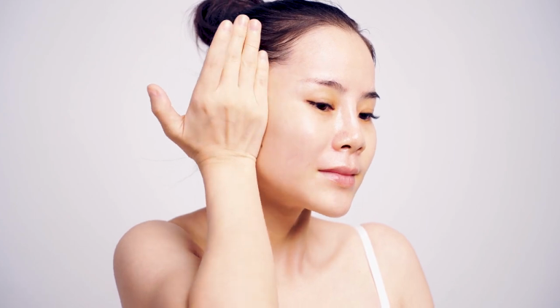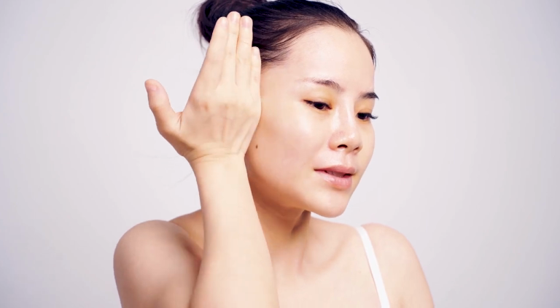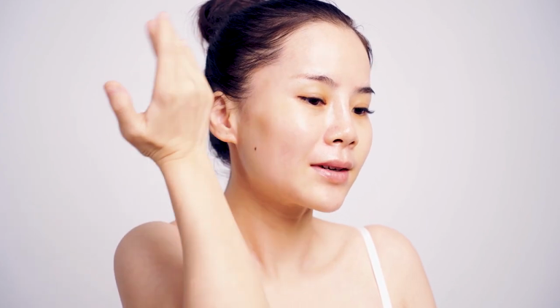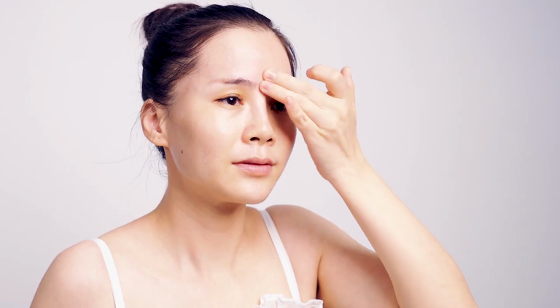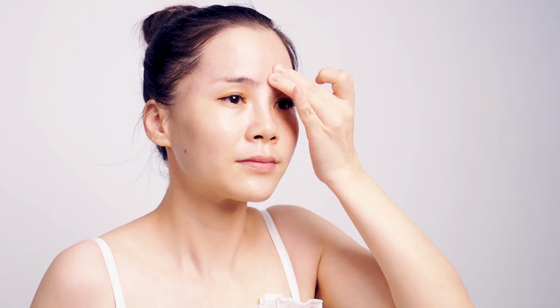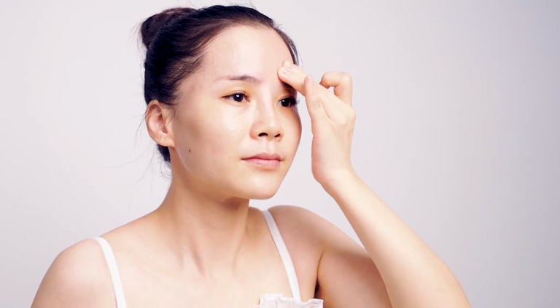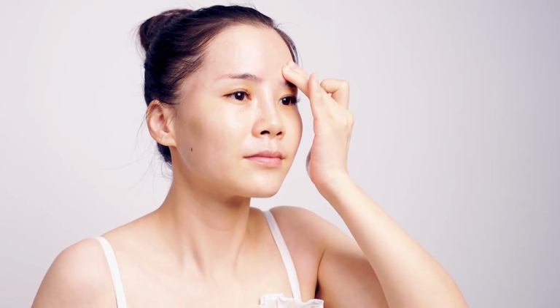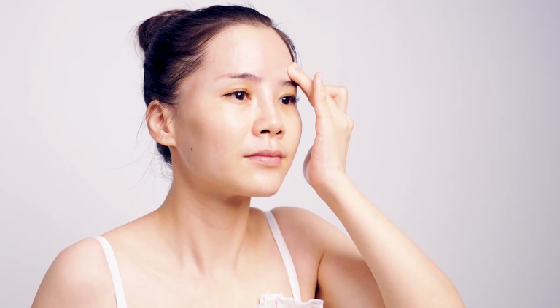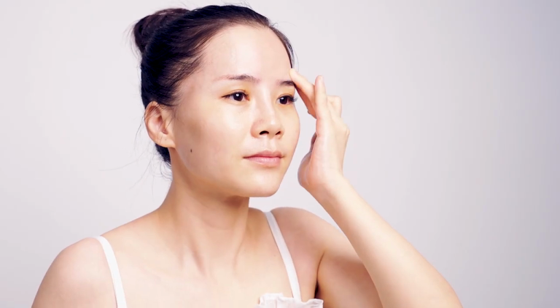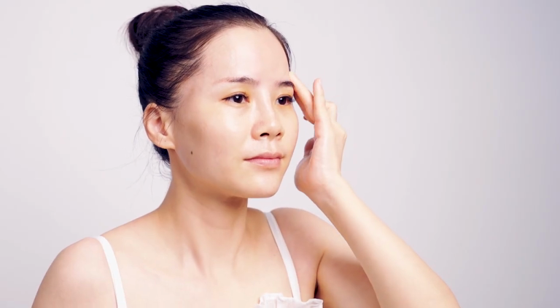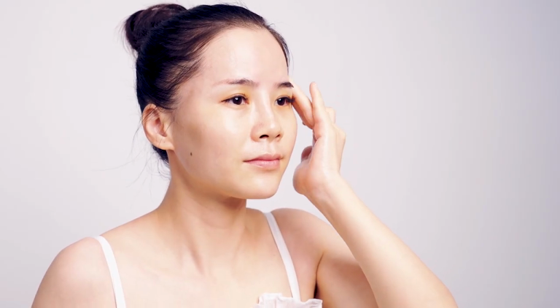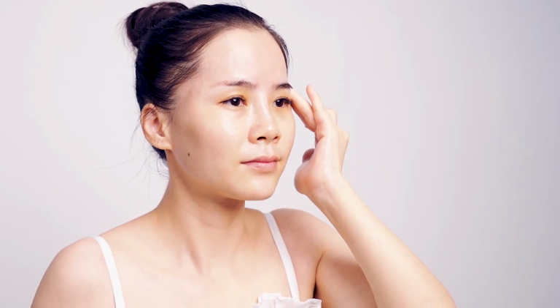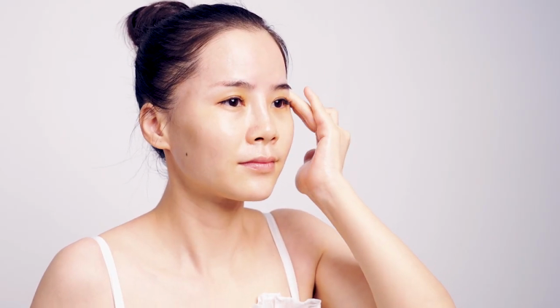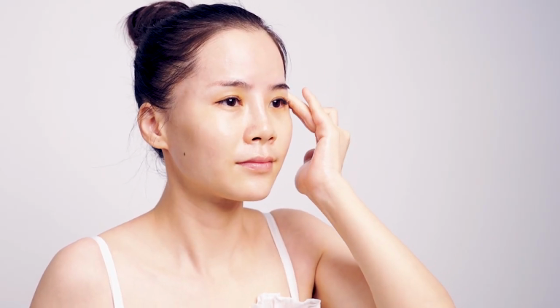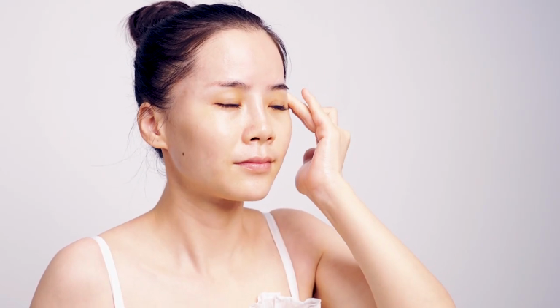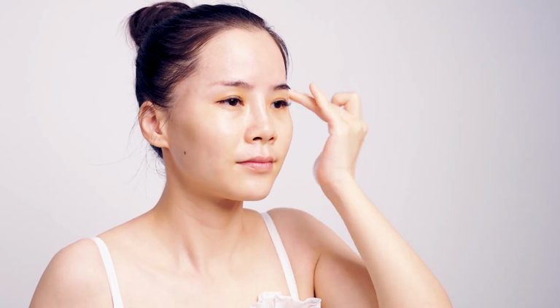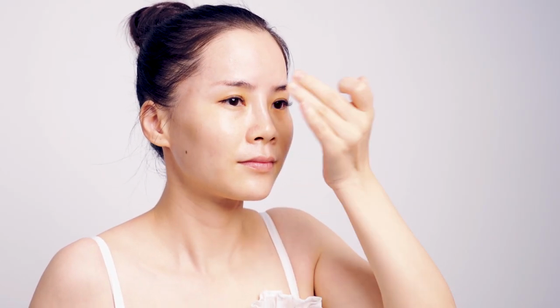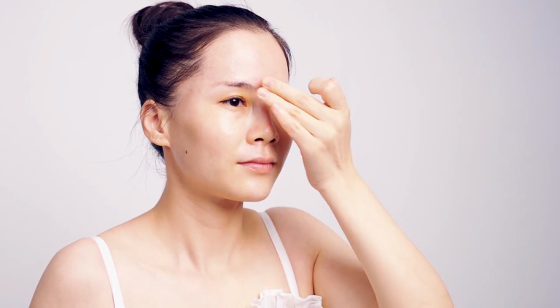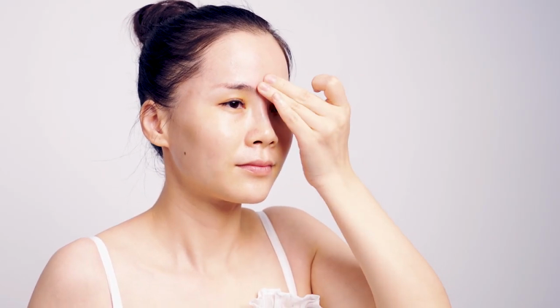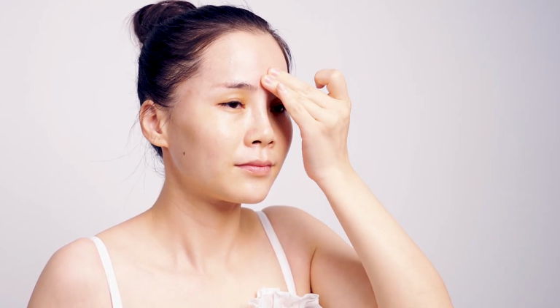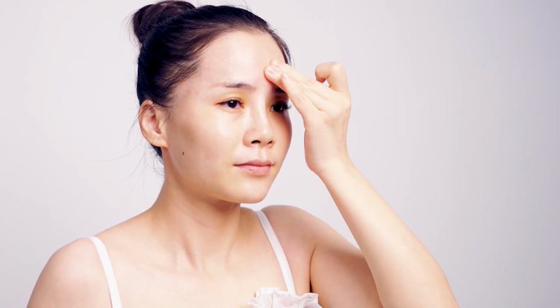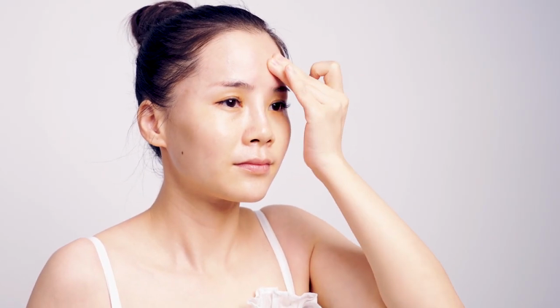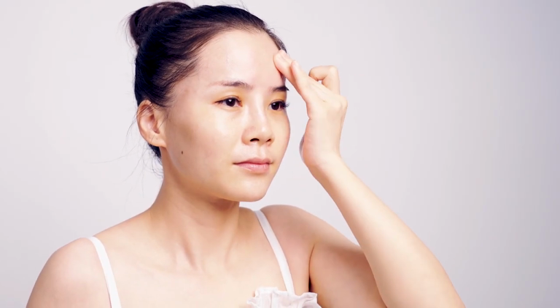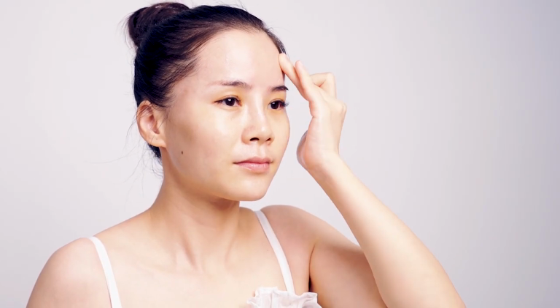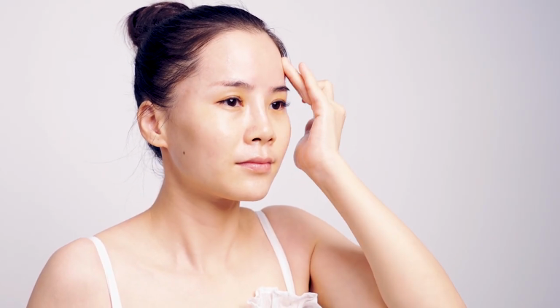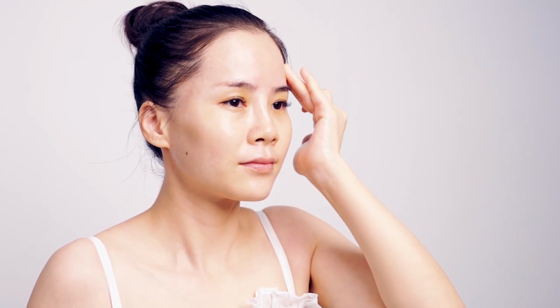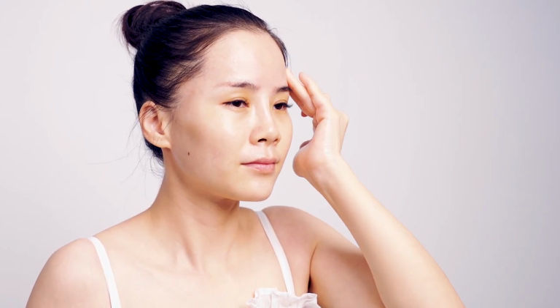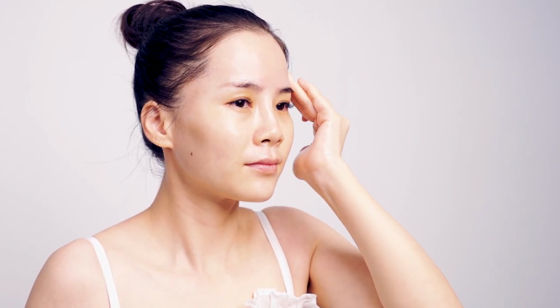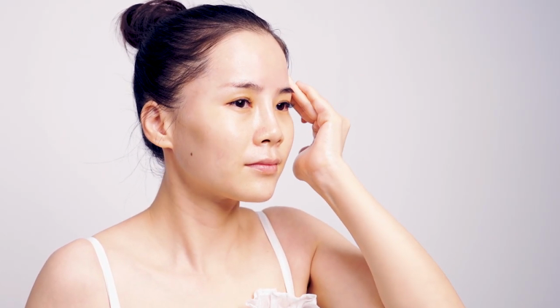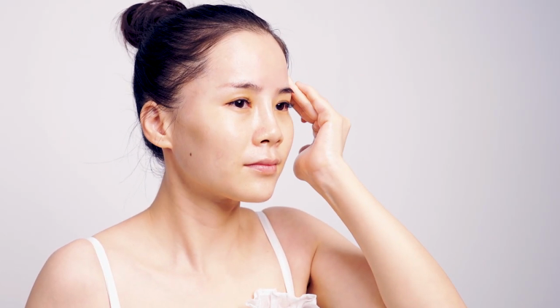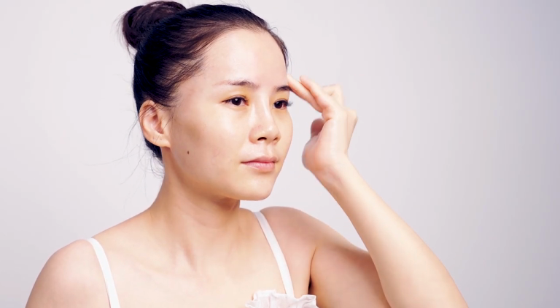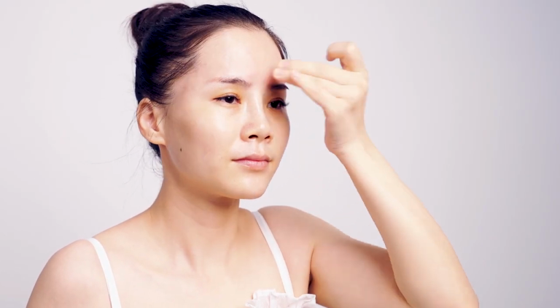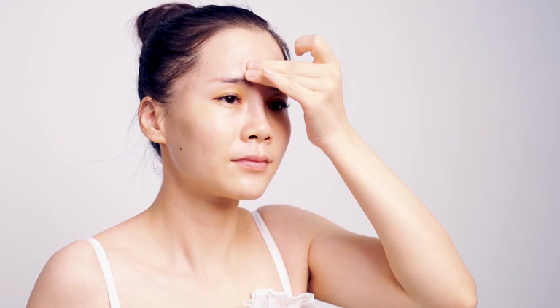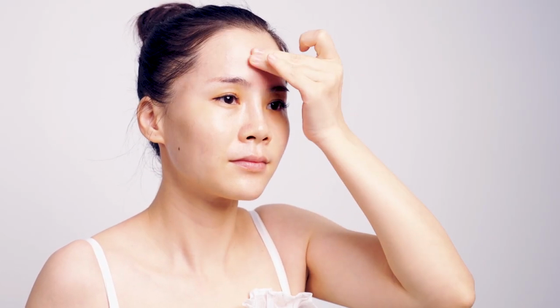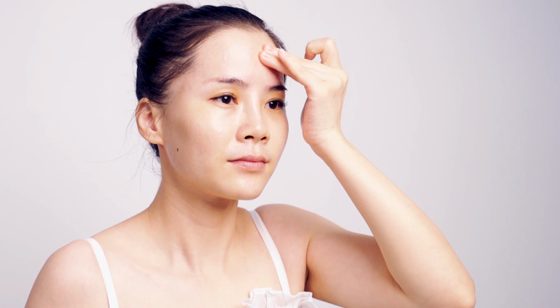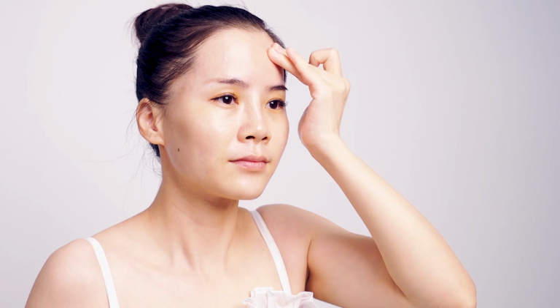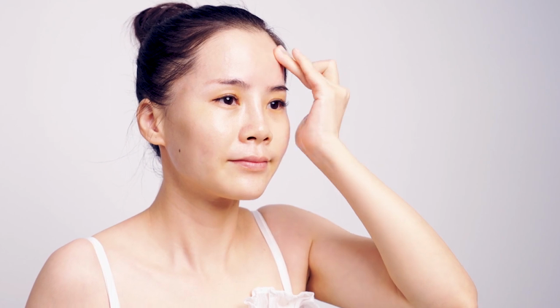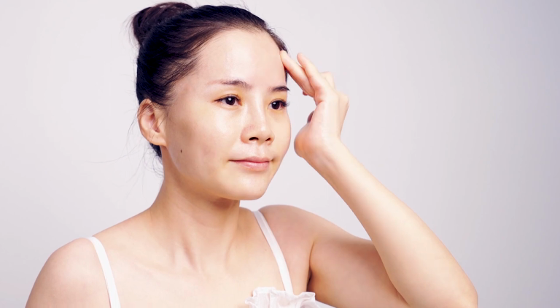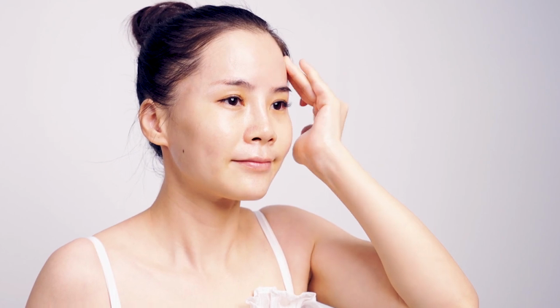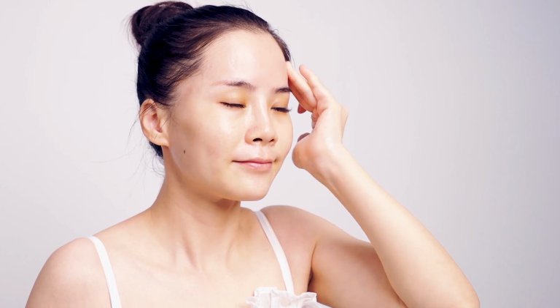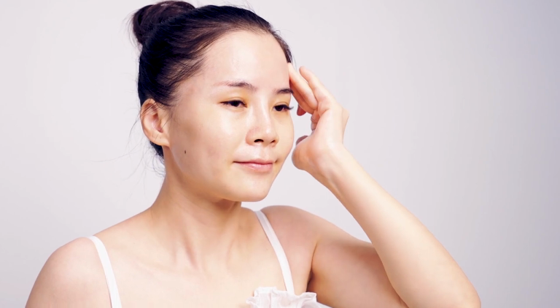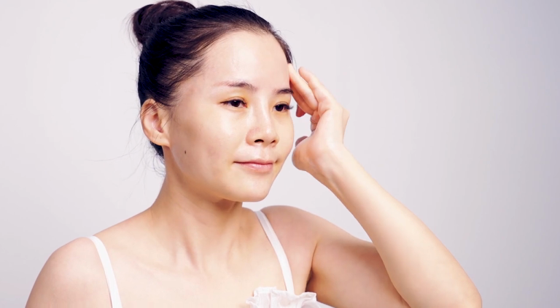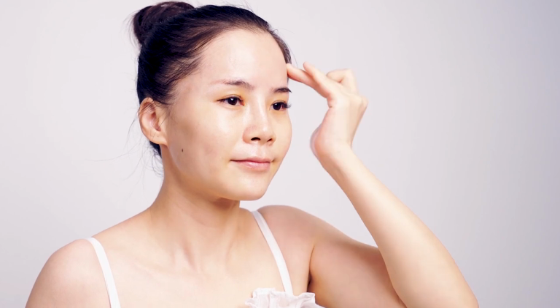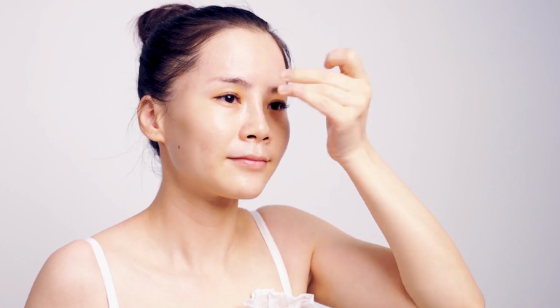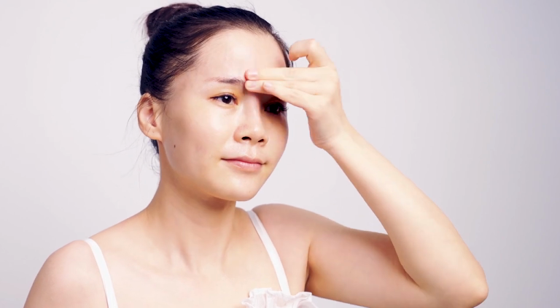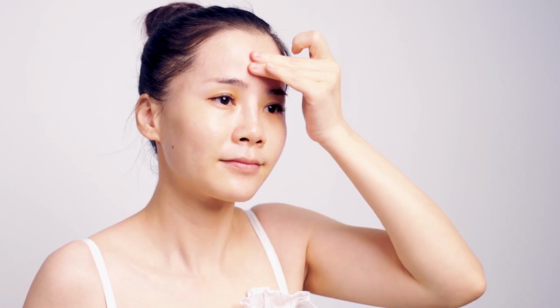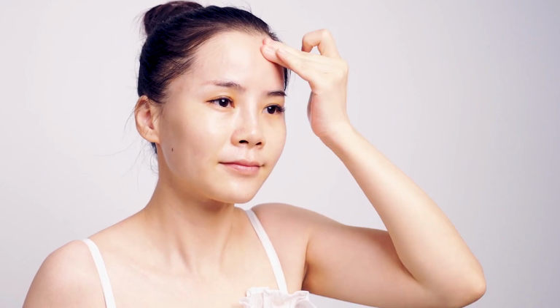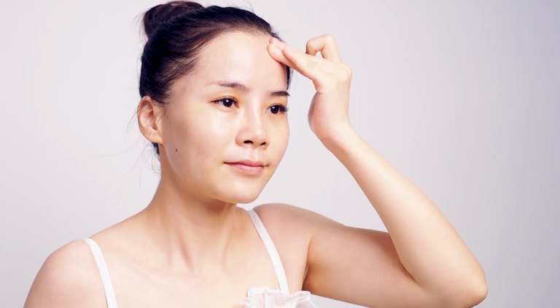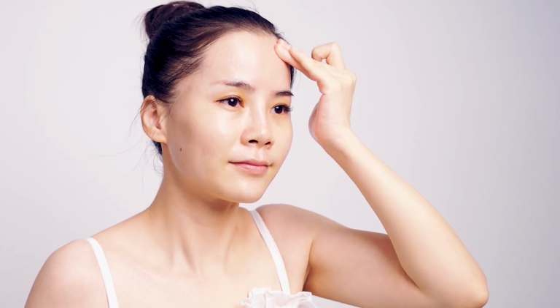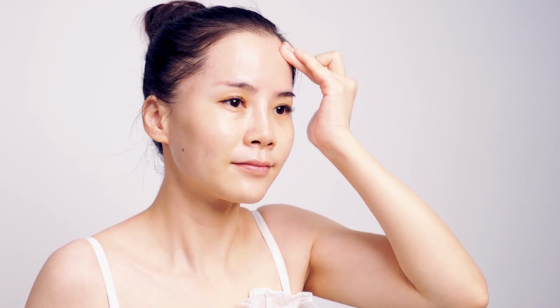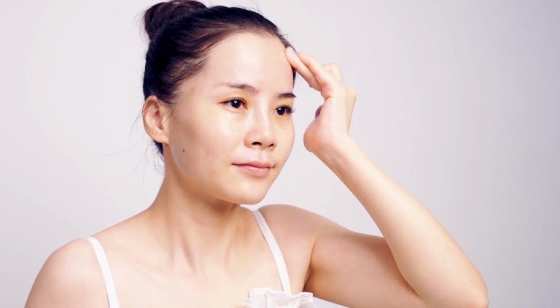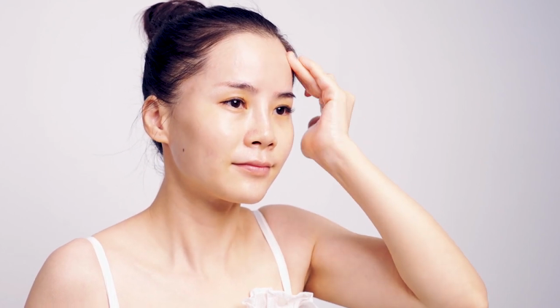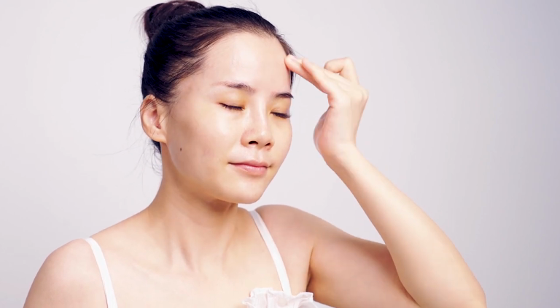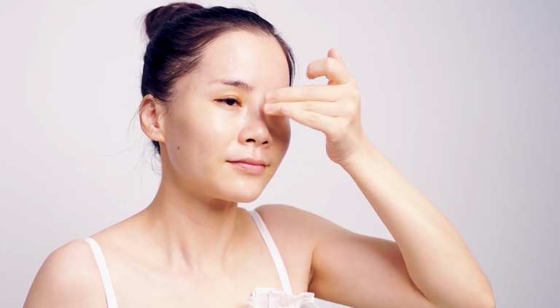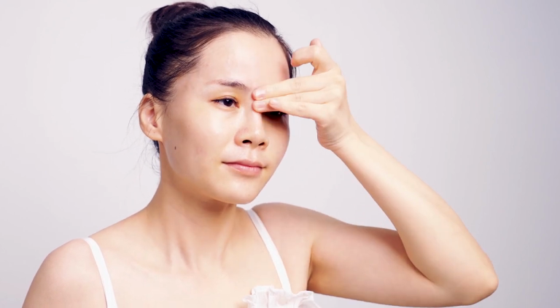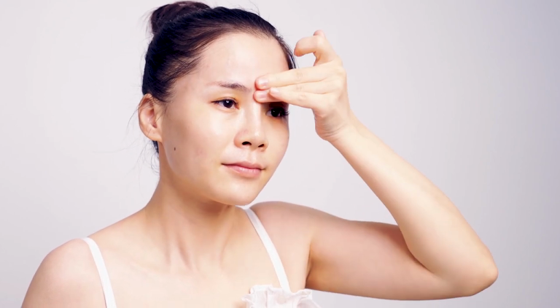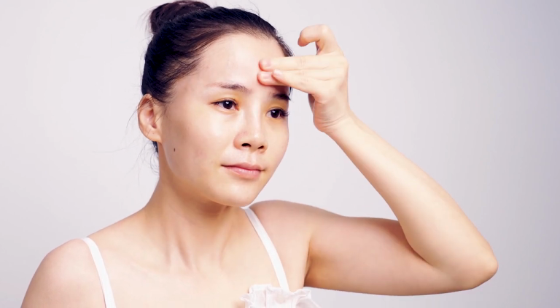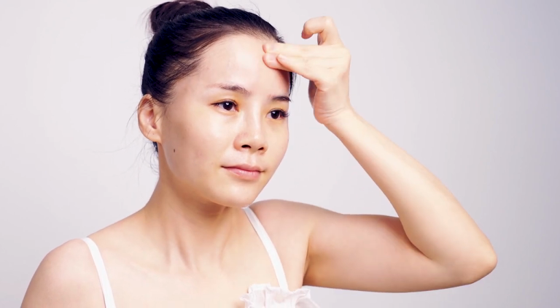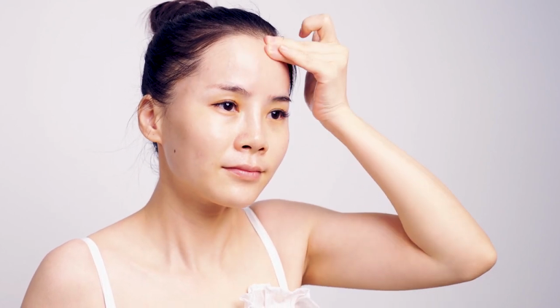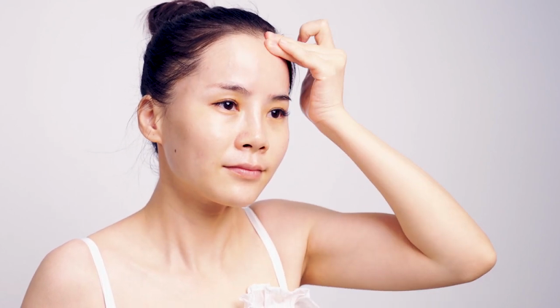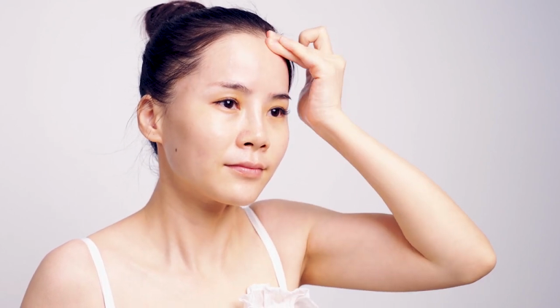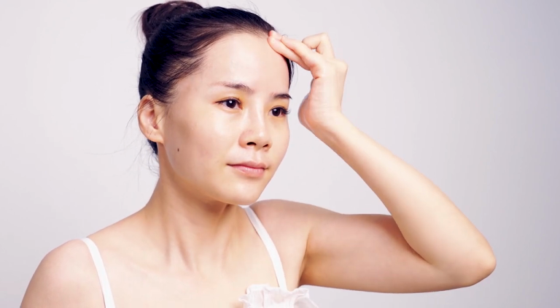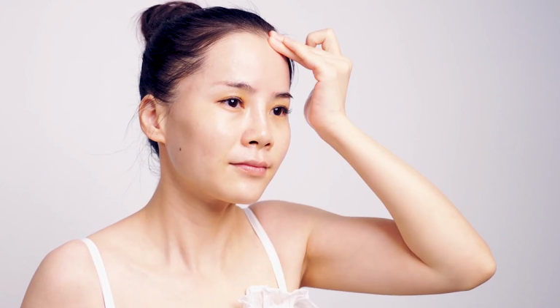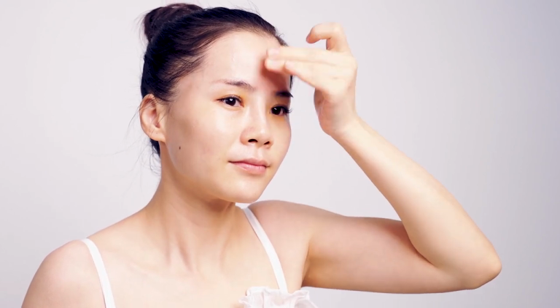Do the same on the other side. Lift from forehead to inner eye corner to above the other eye with middle fingers.